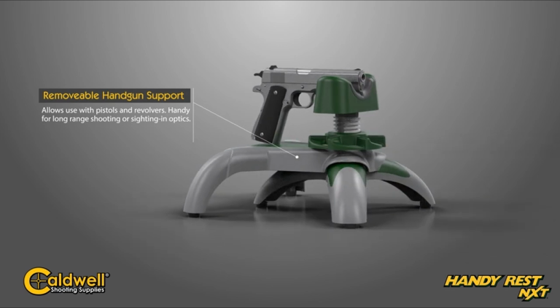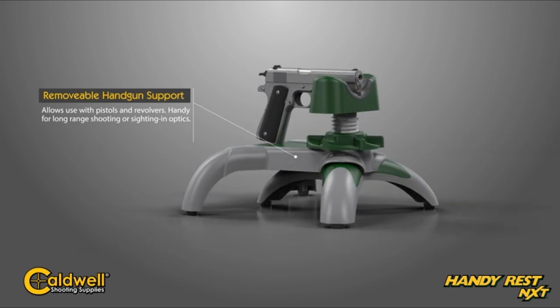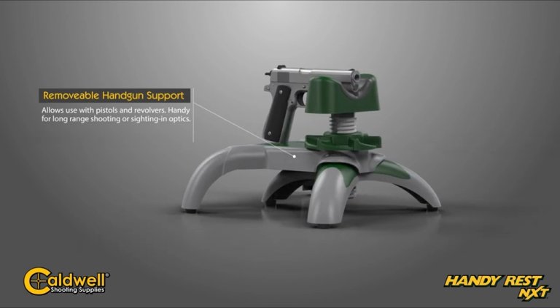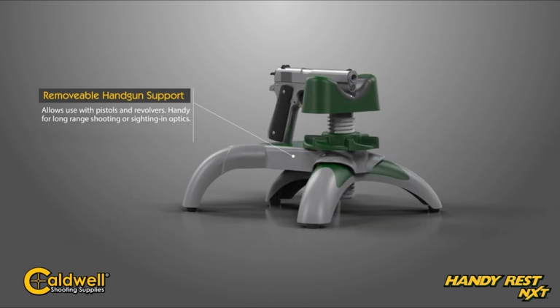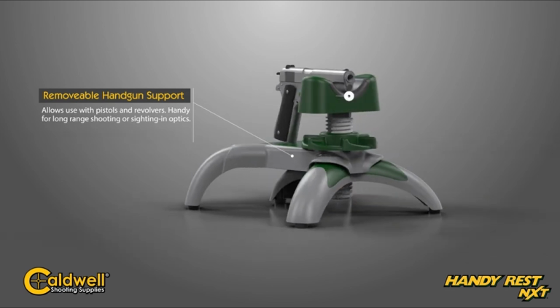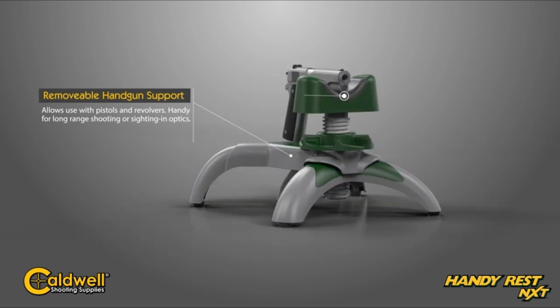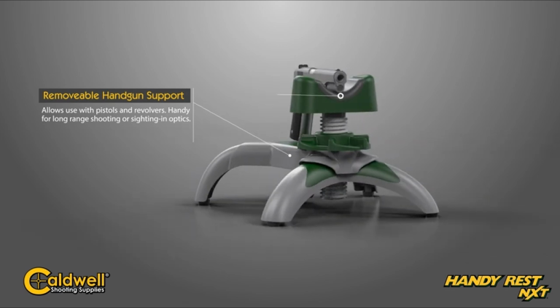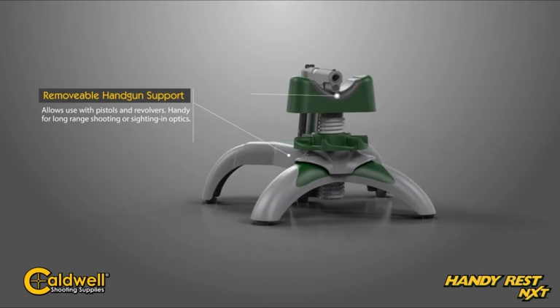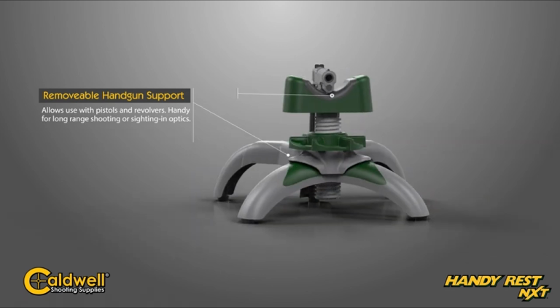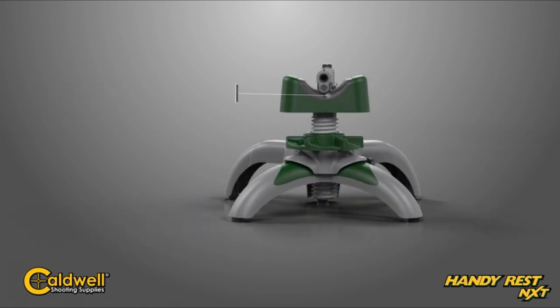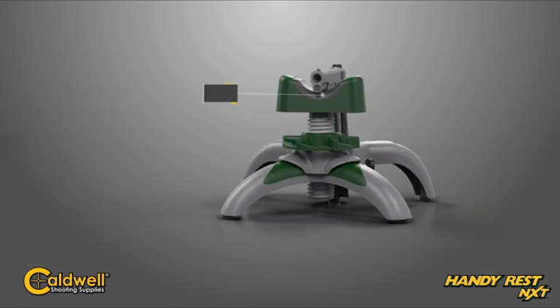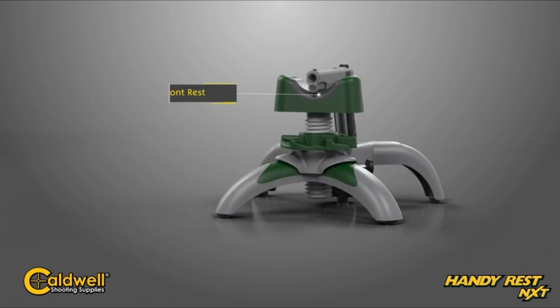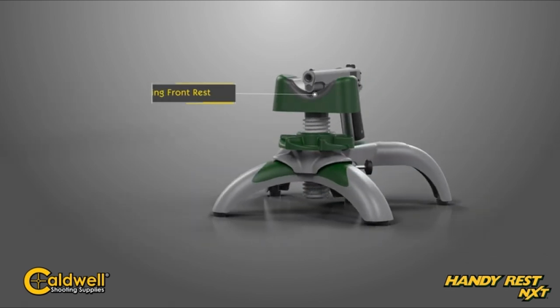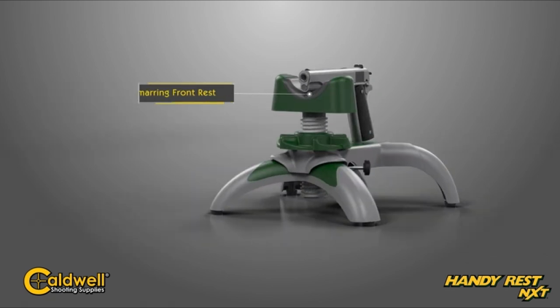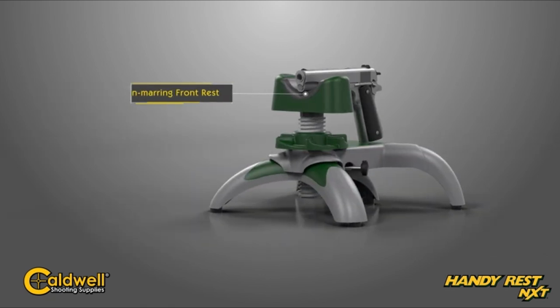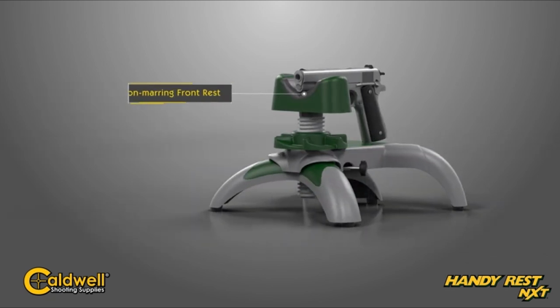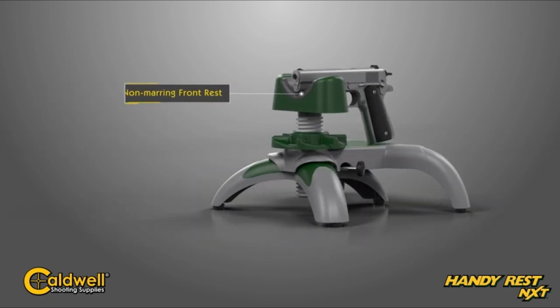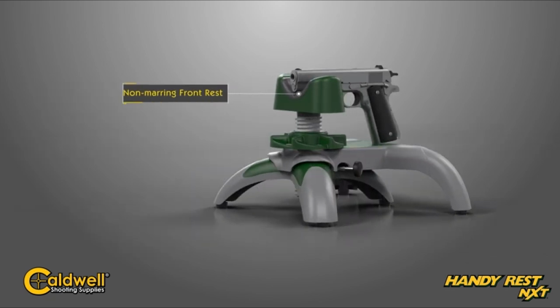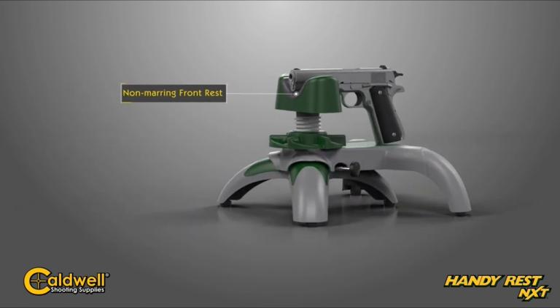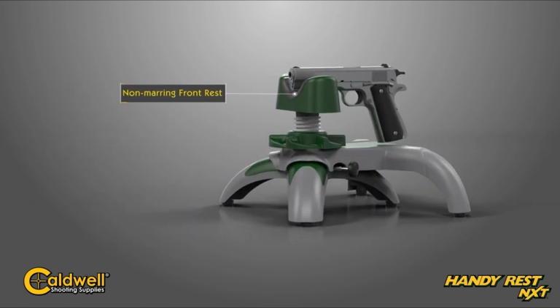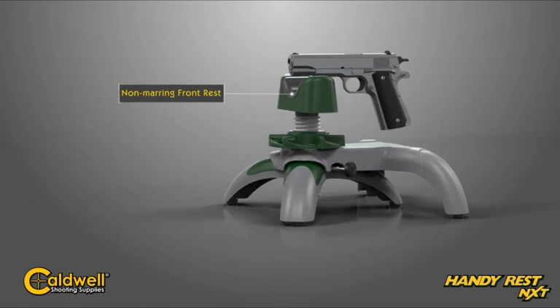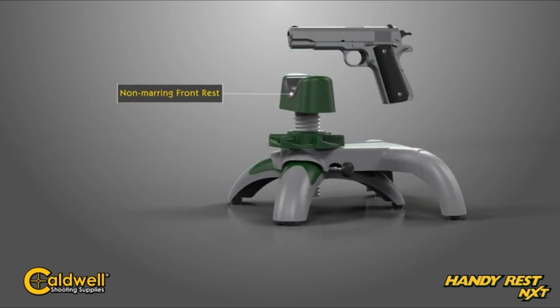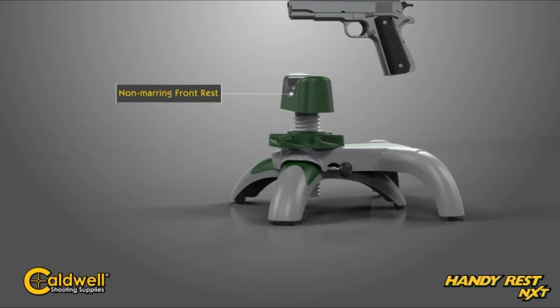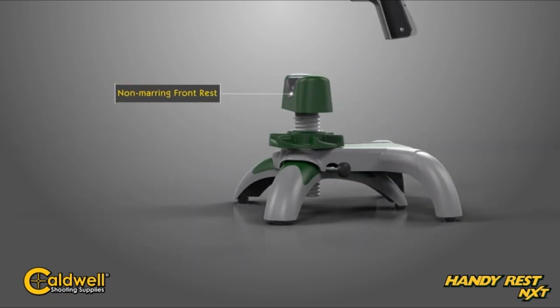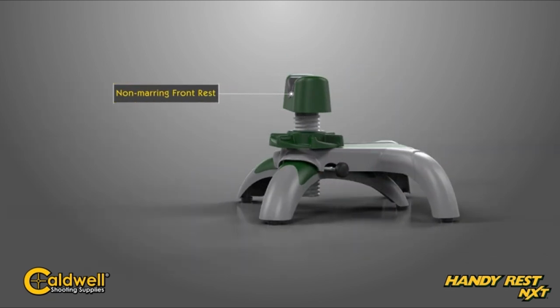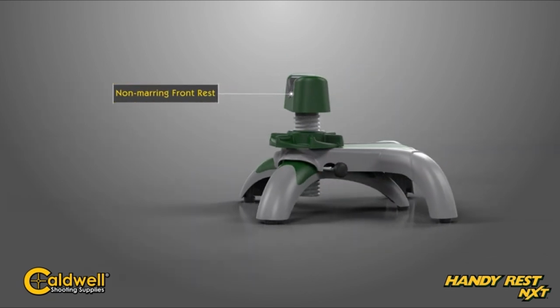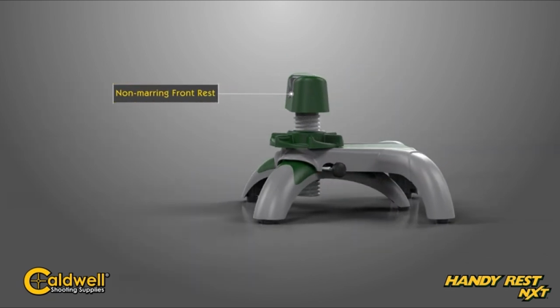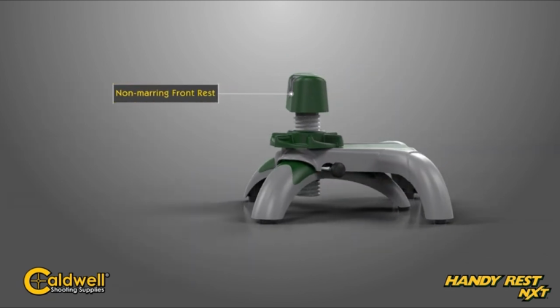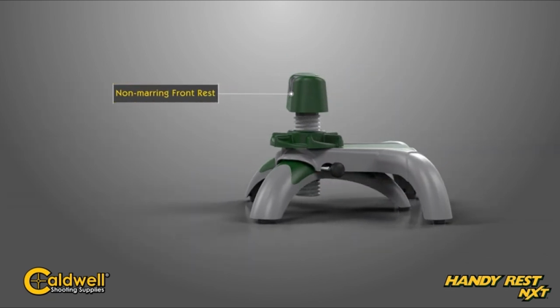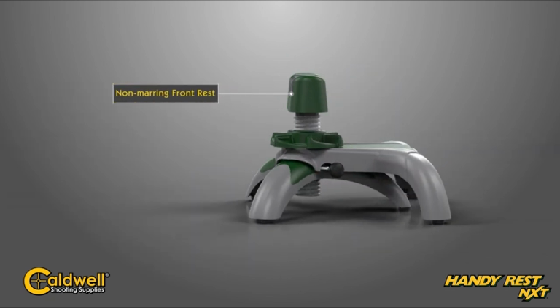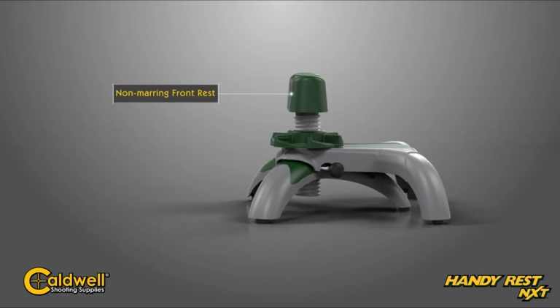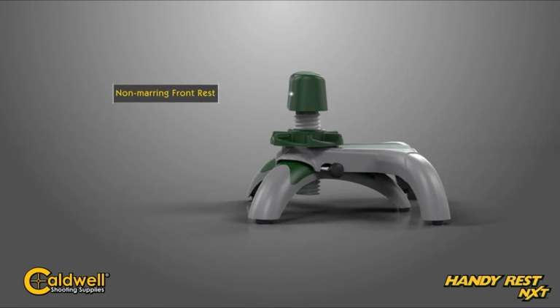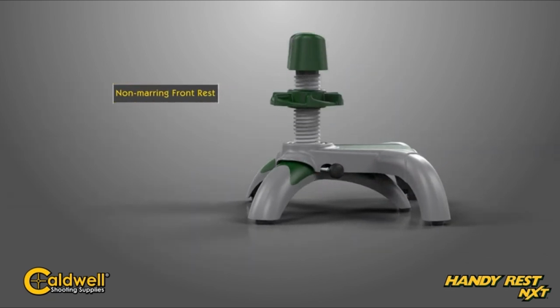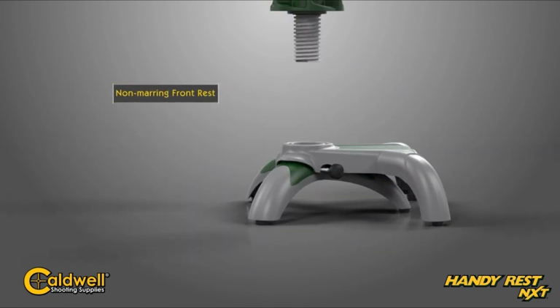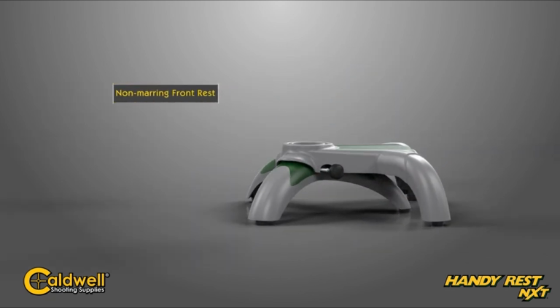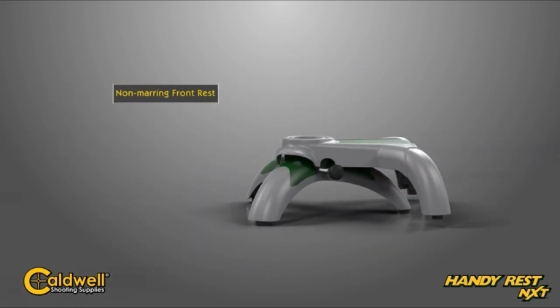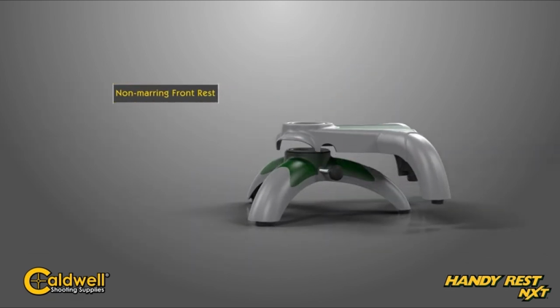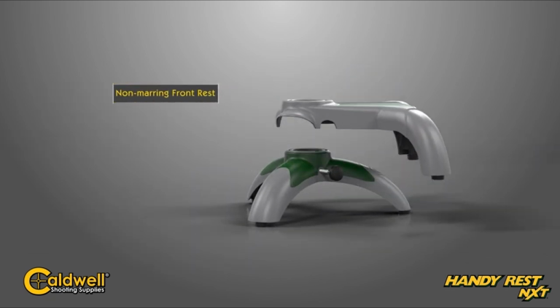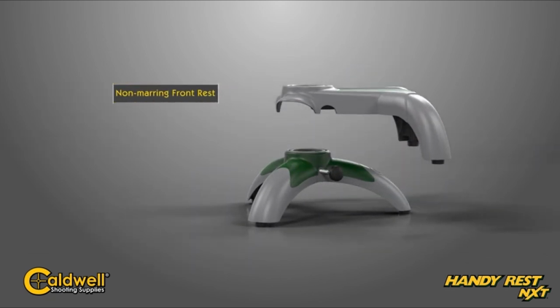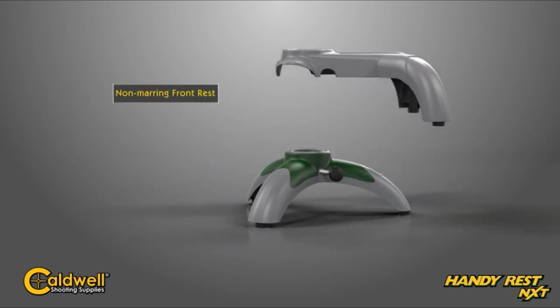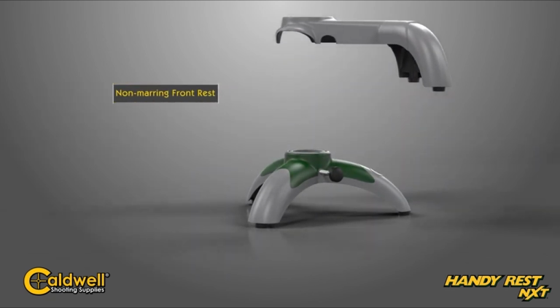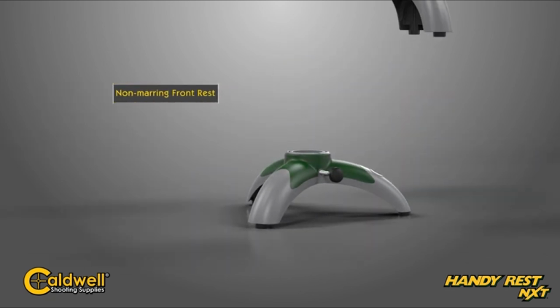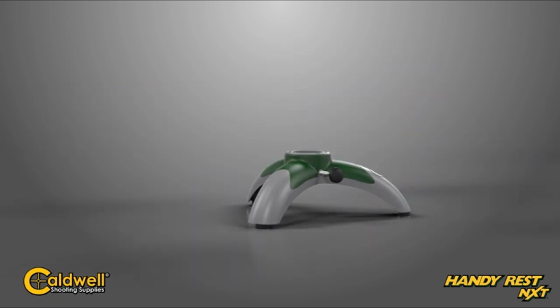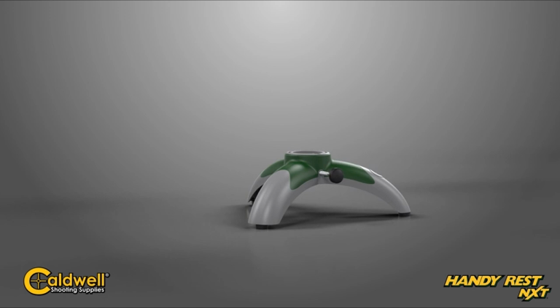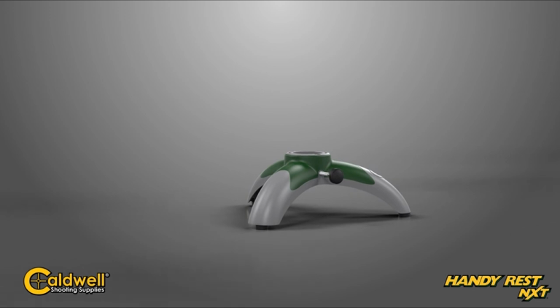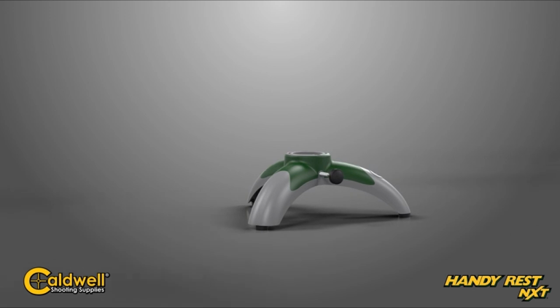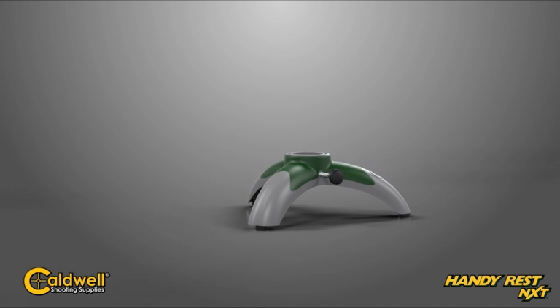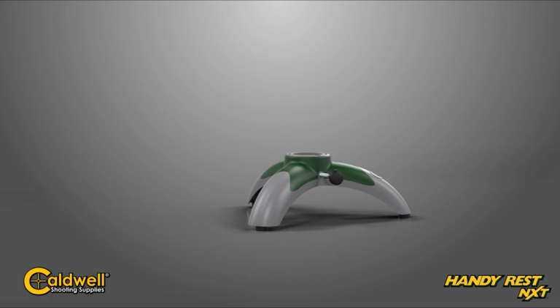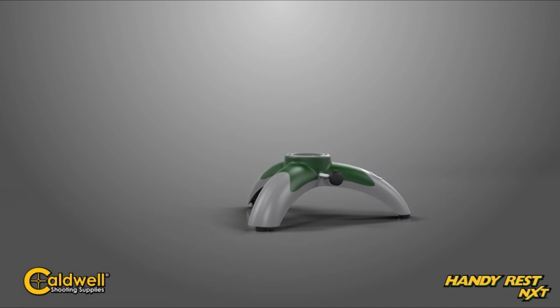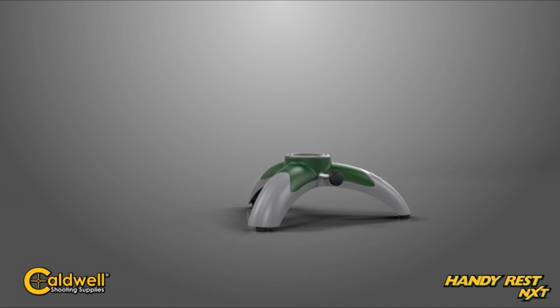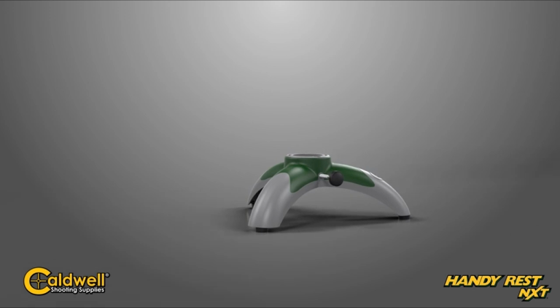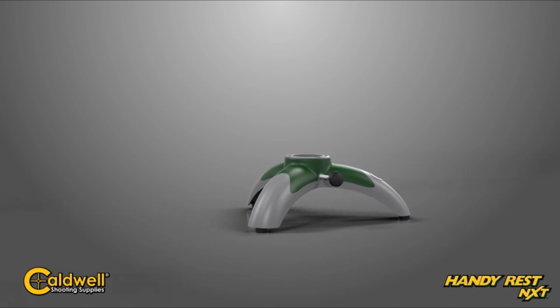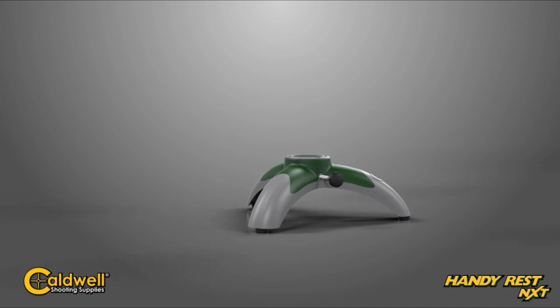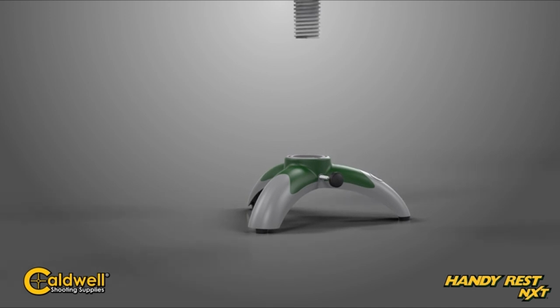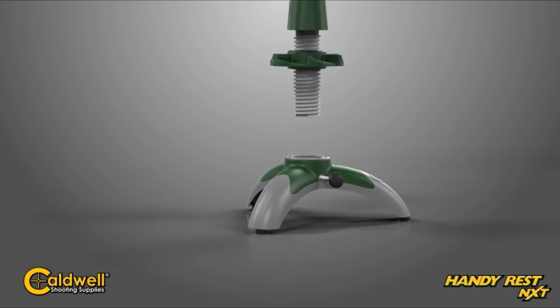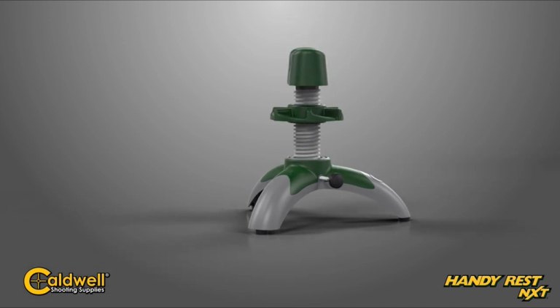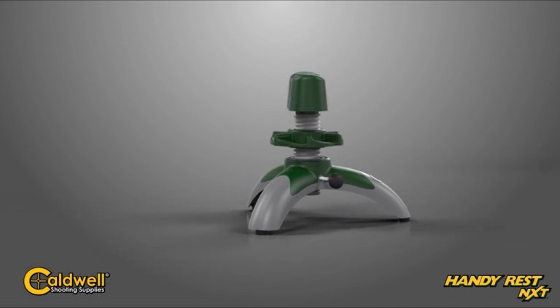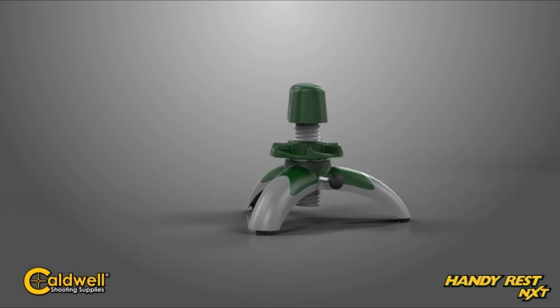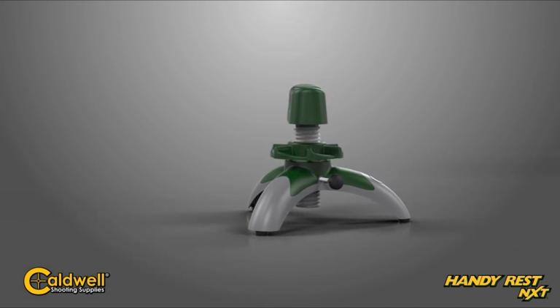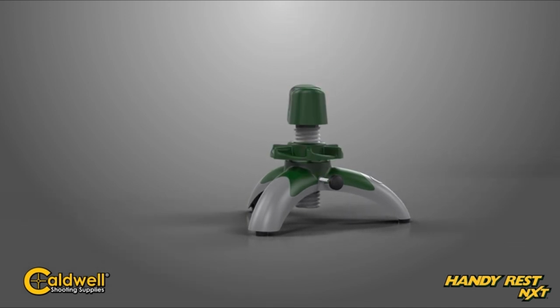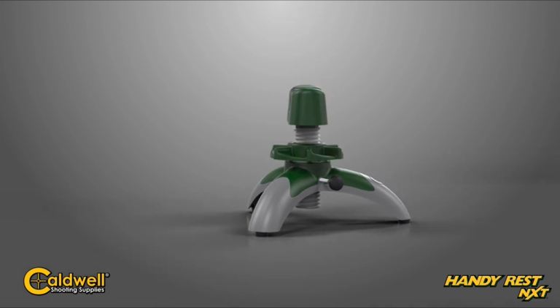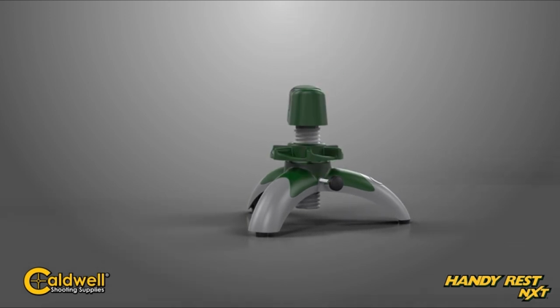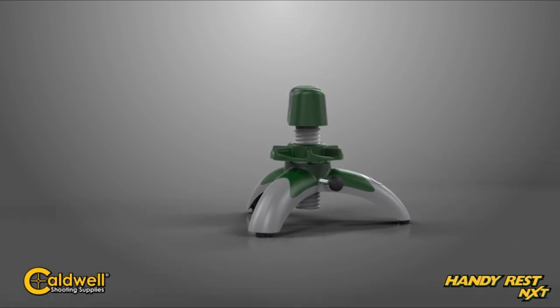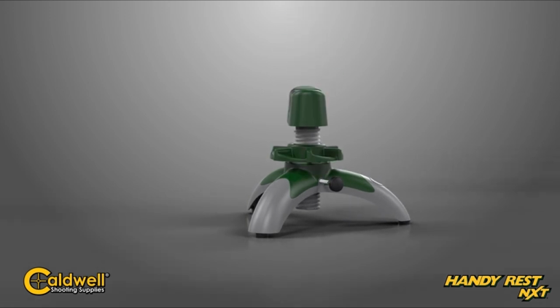Don't let unstable shooting rests hold you back. Upgrade to this compact, portable, and robust shooting tripod today.